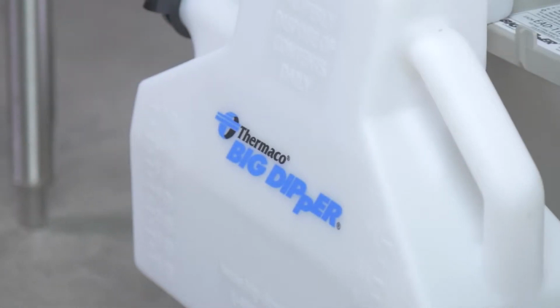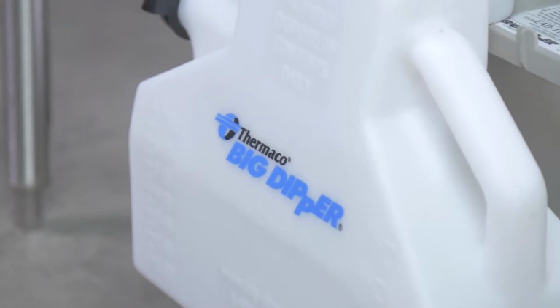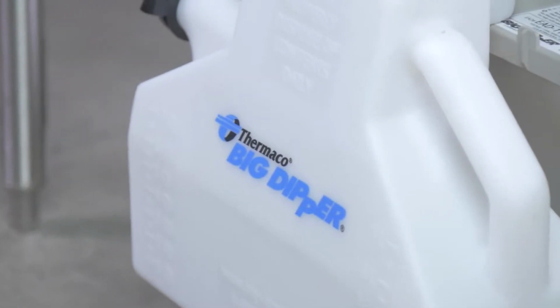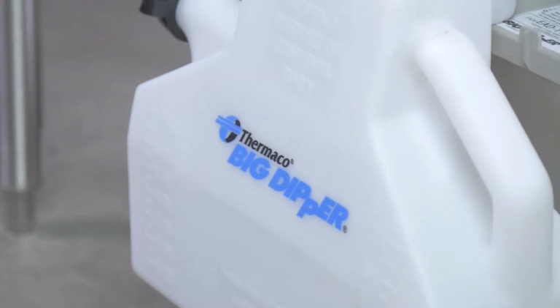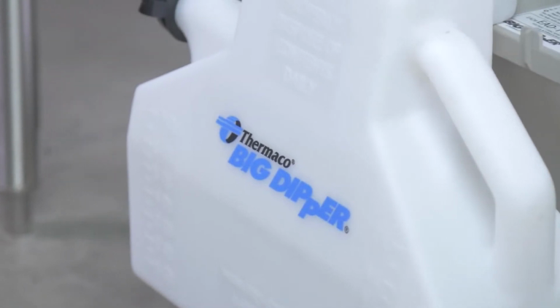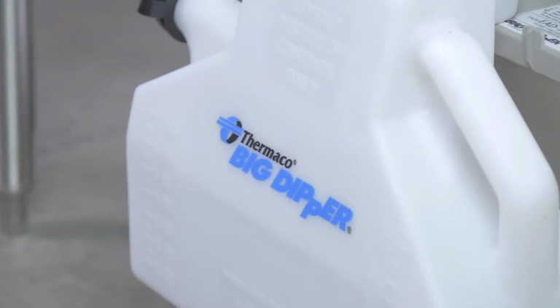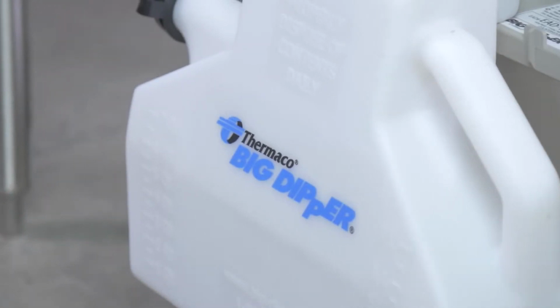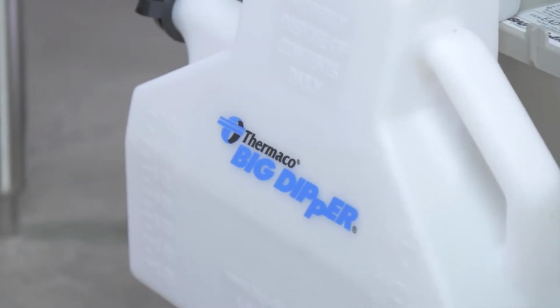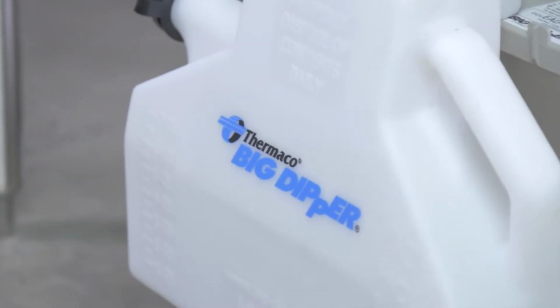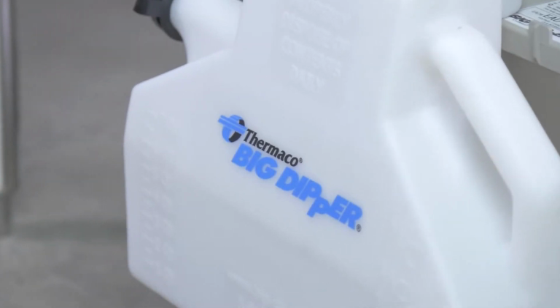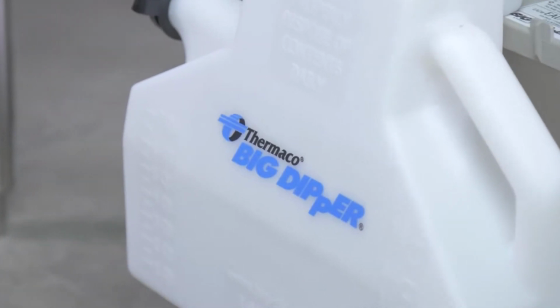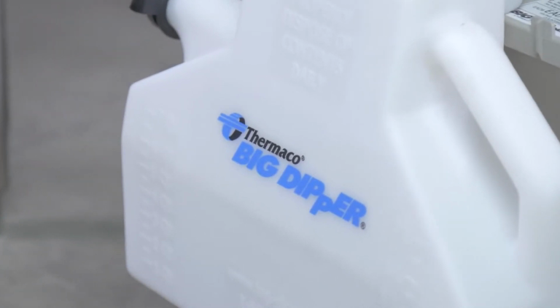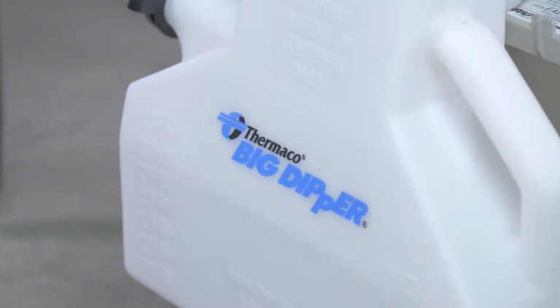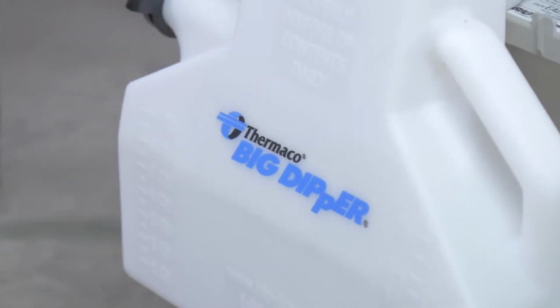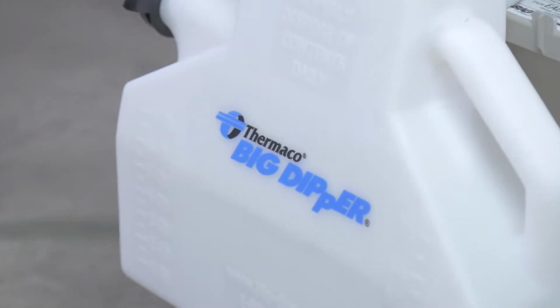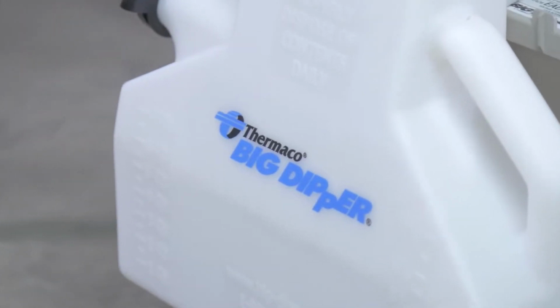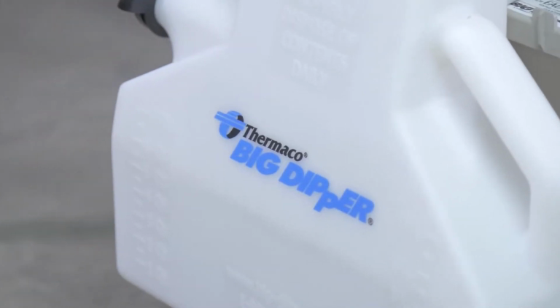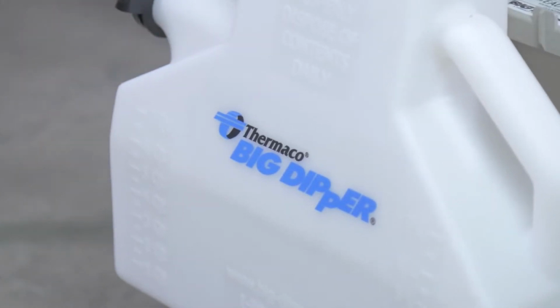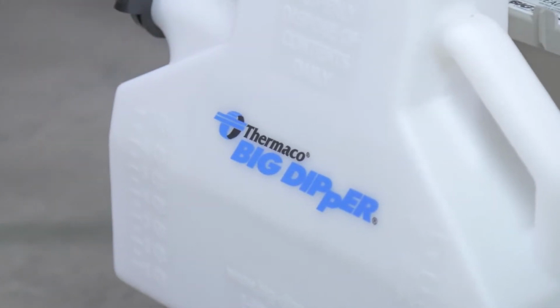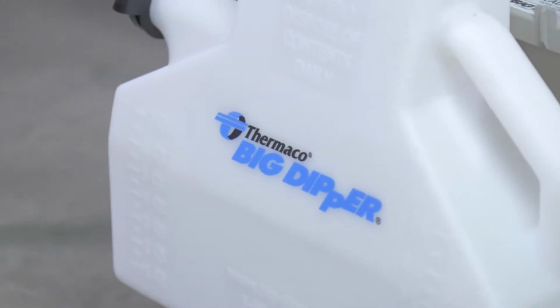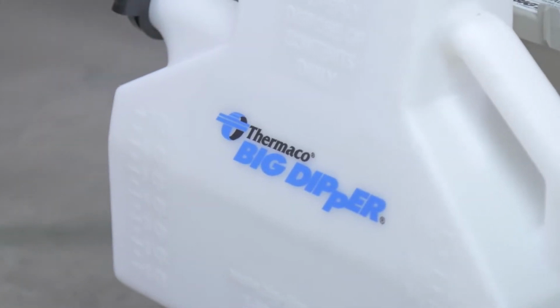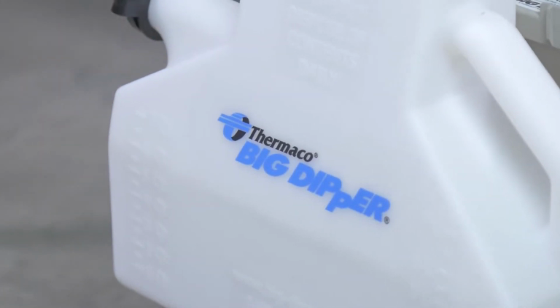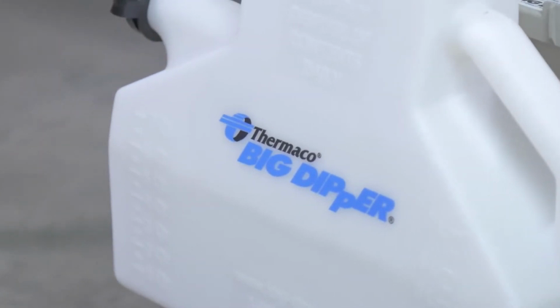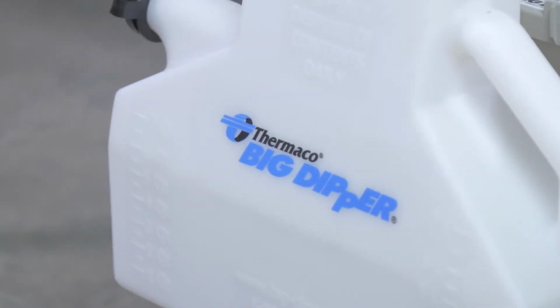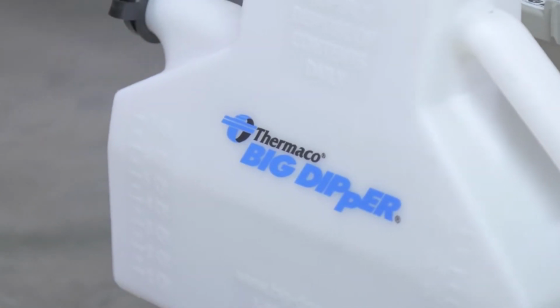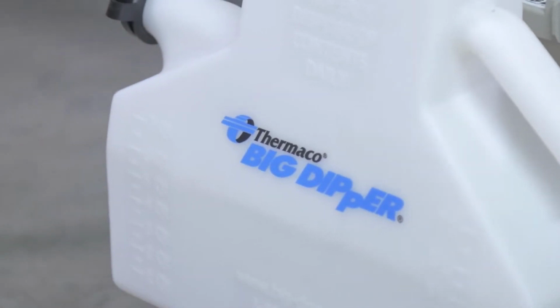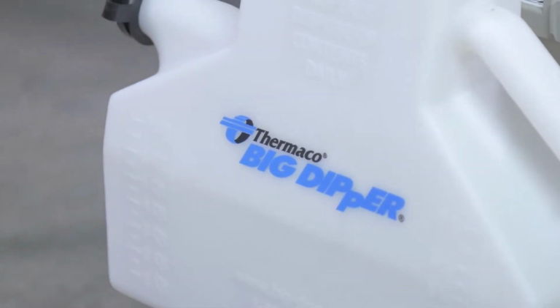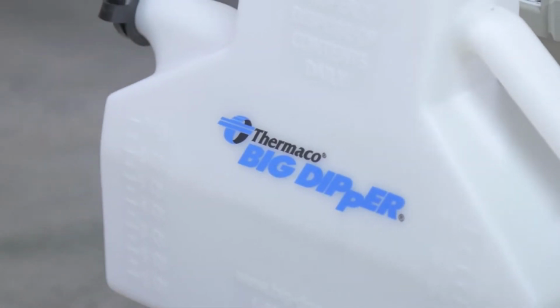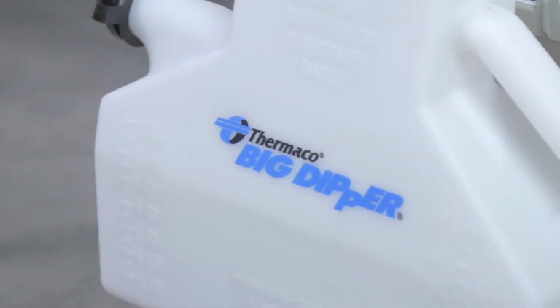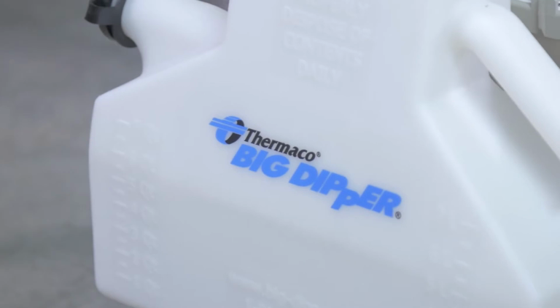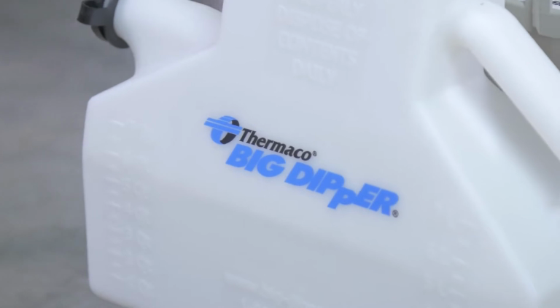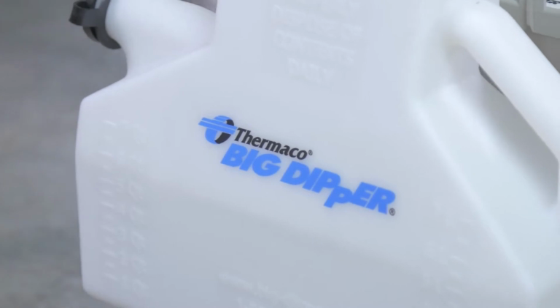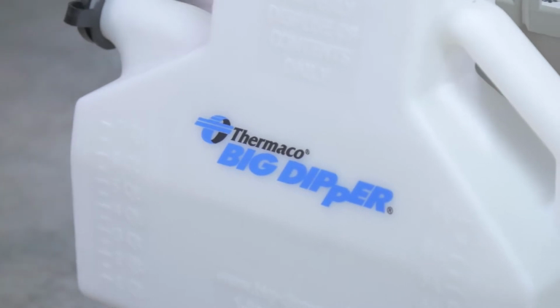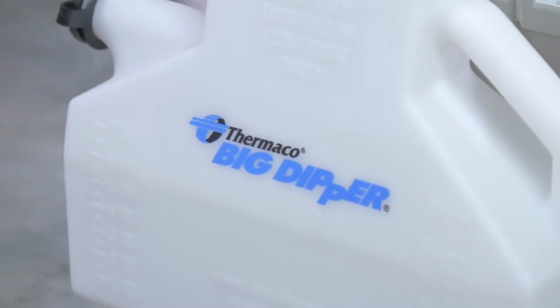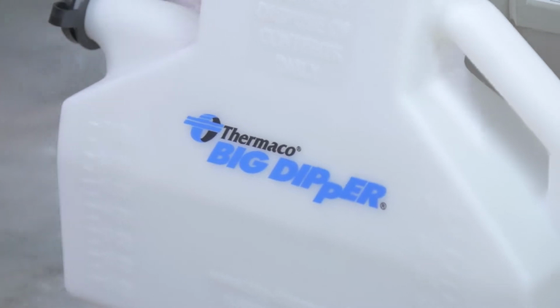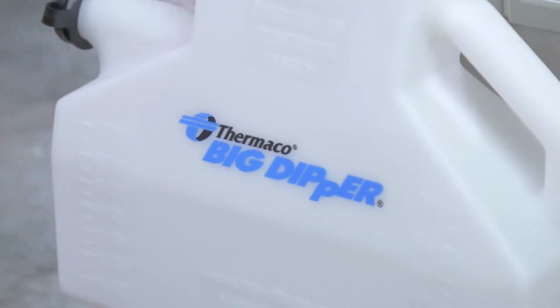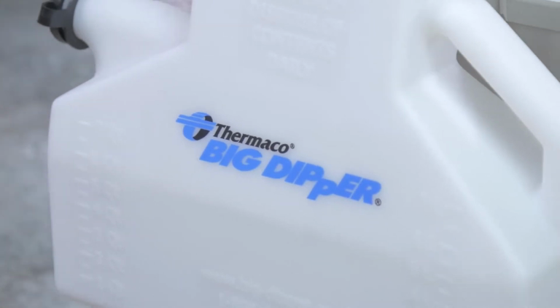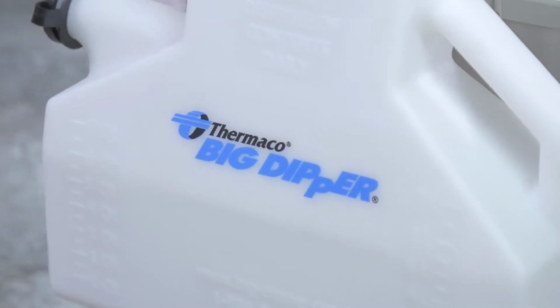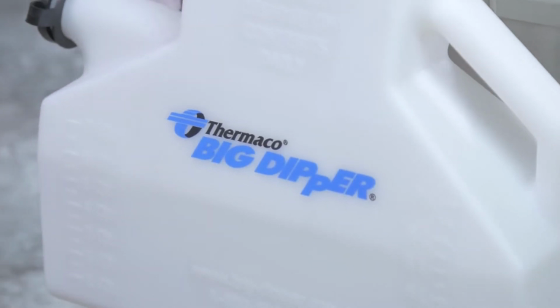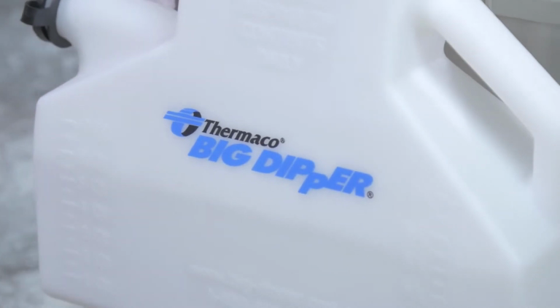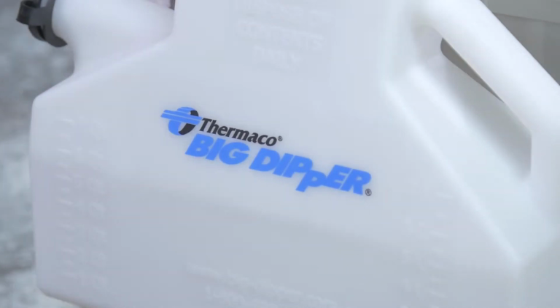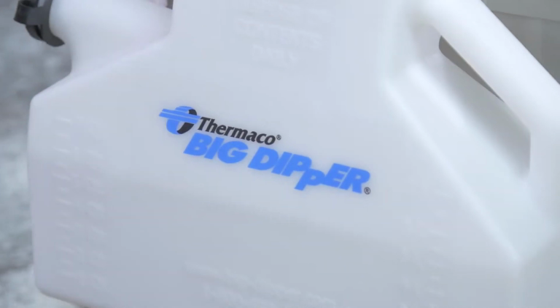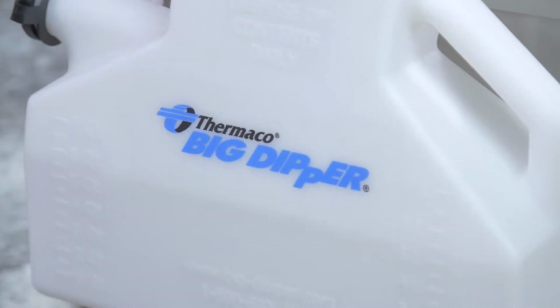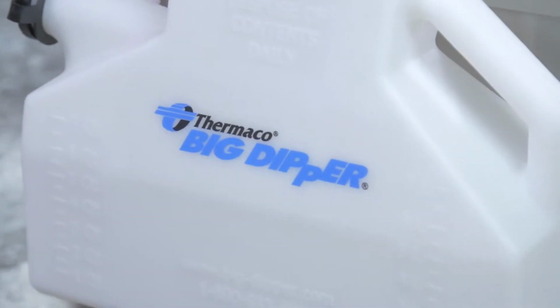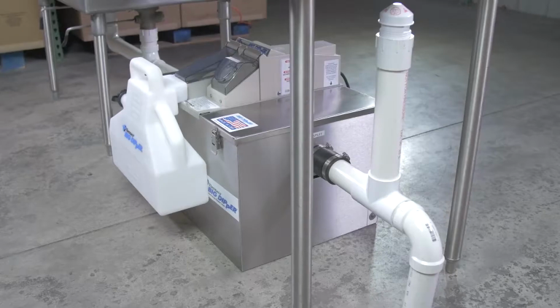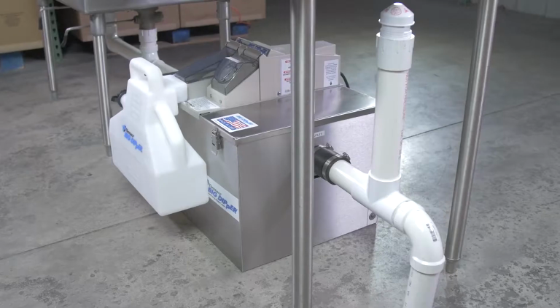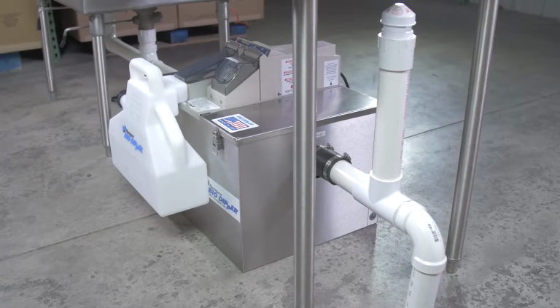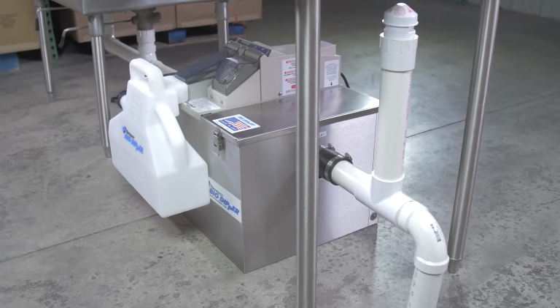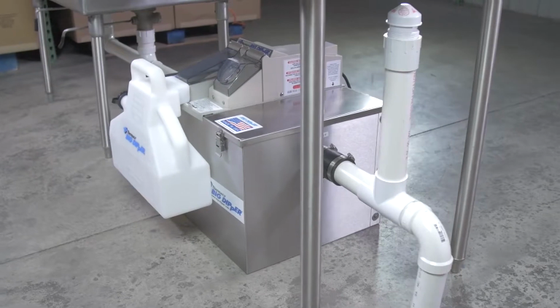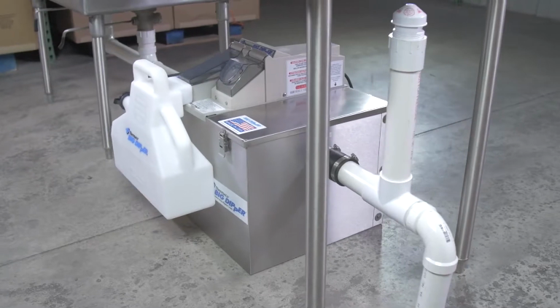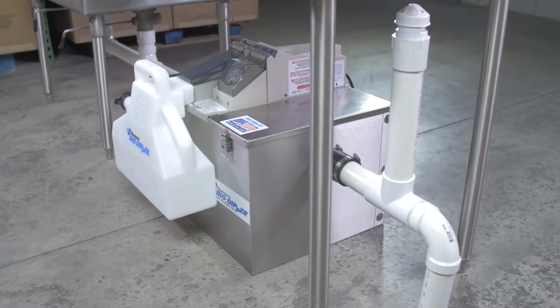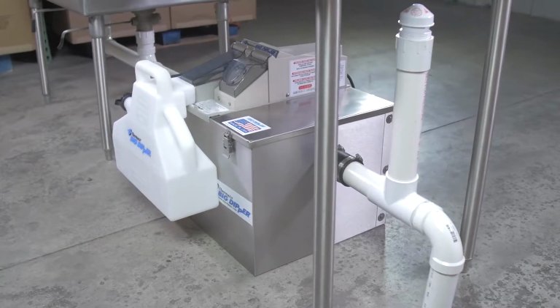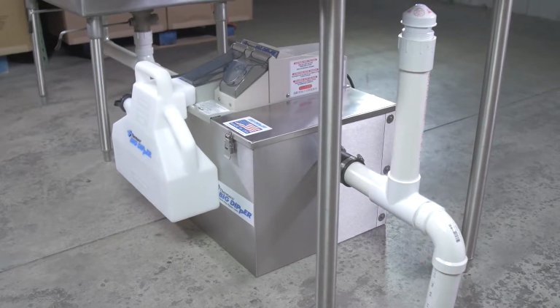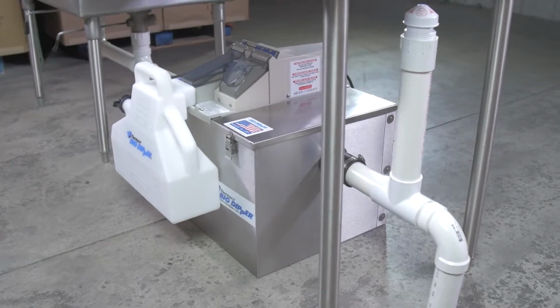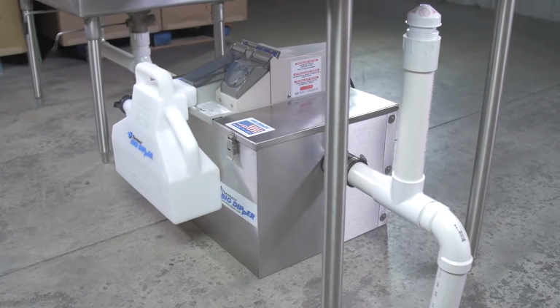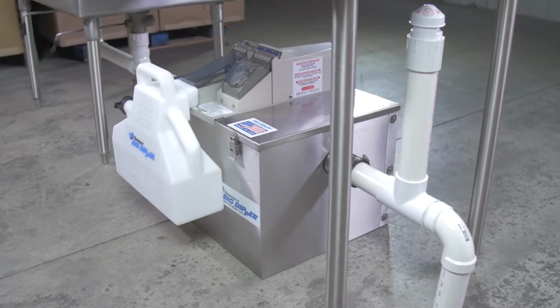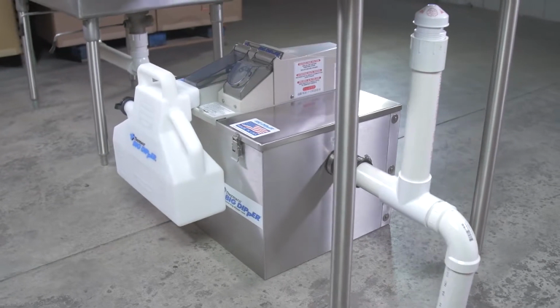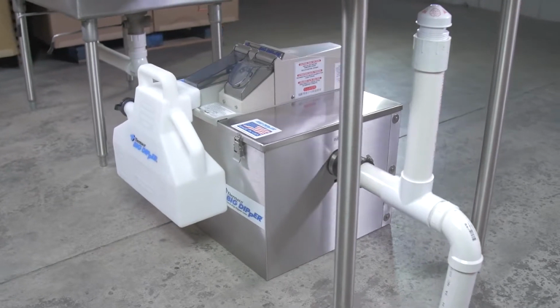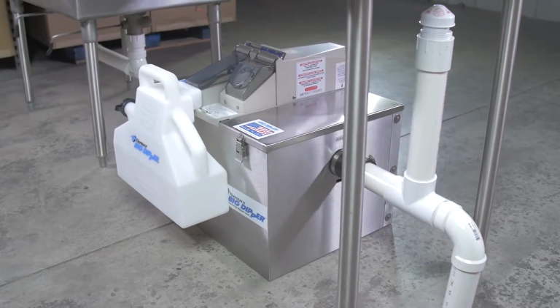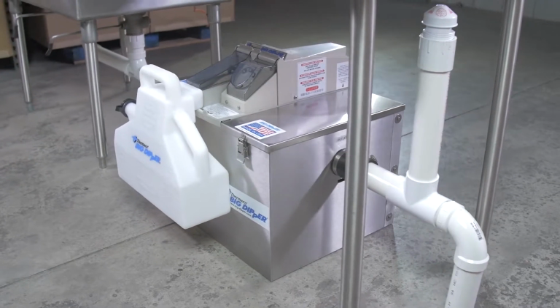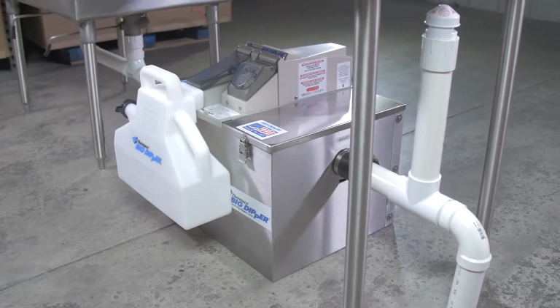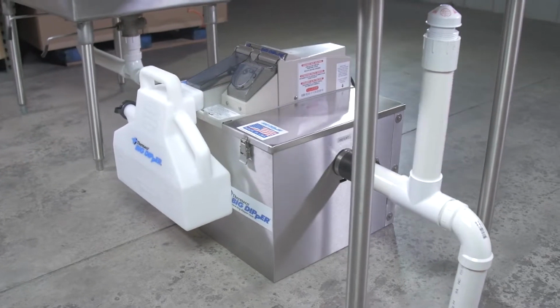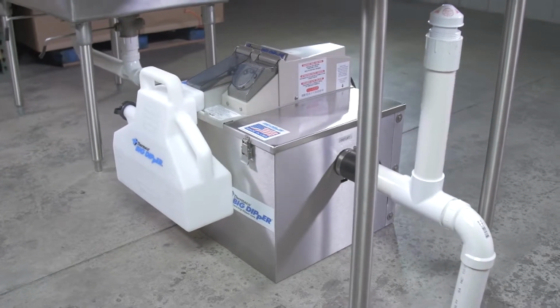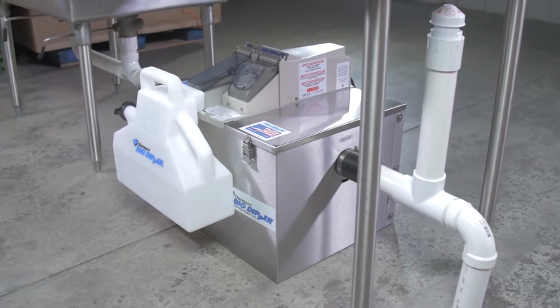Over time, fine sediment may build up in the bottom of the Big Dipper. We recommend performing this maintenance every three to six months, or more often as needed.